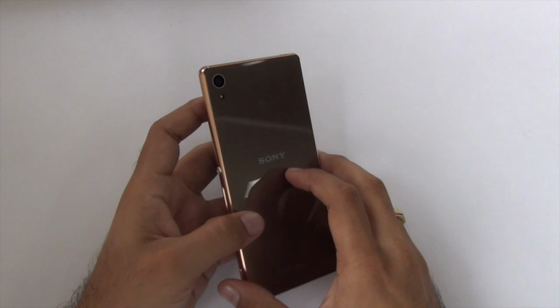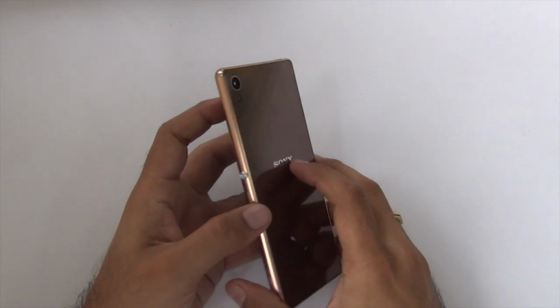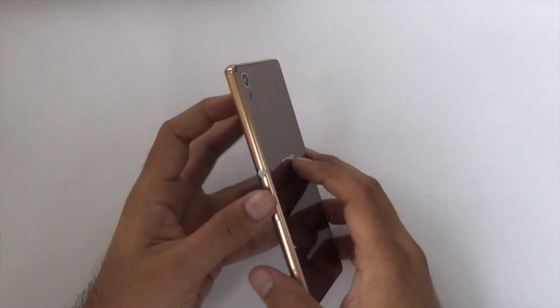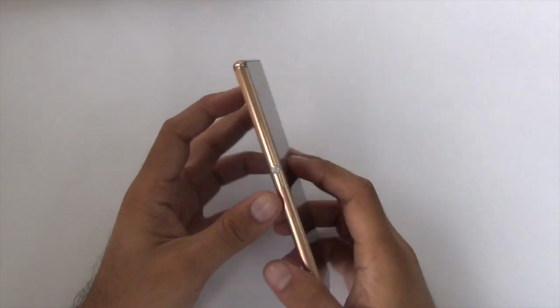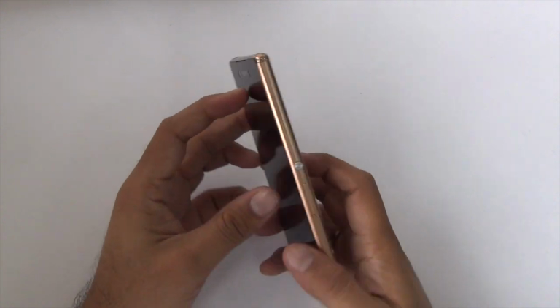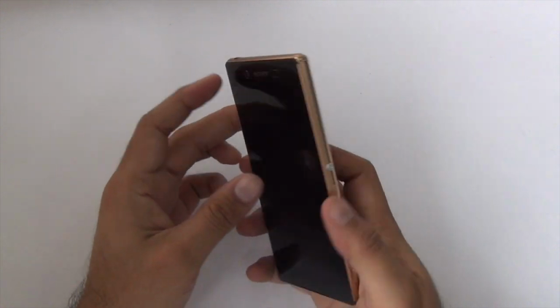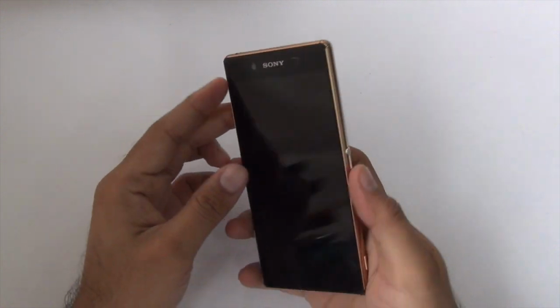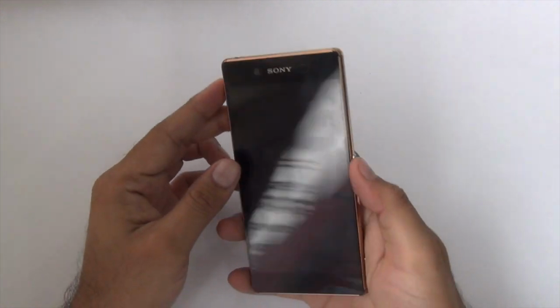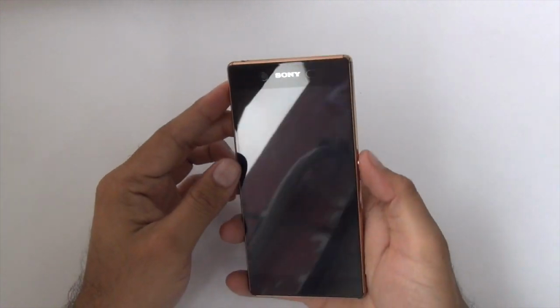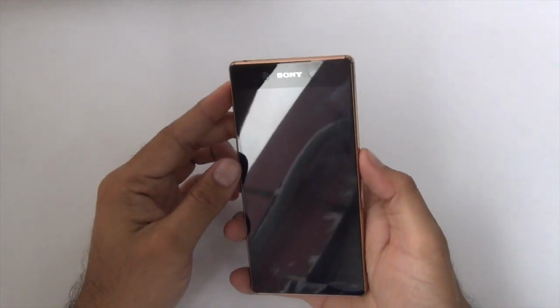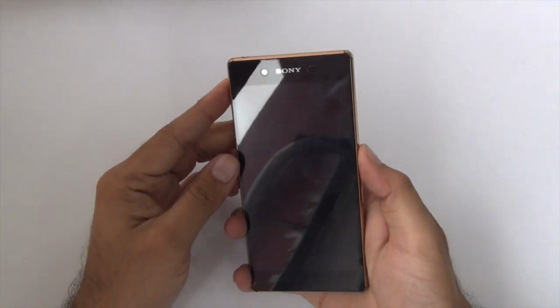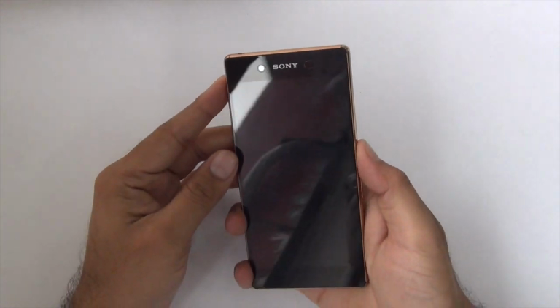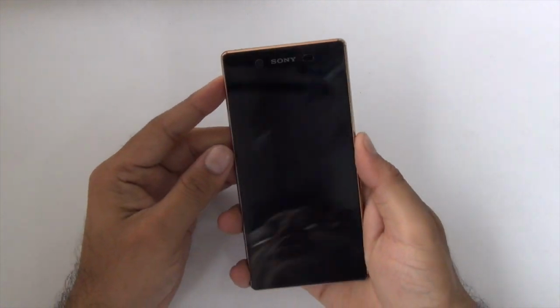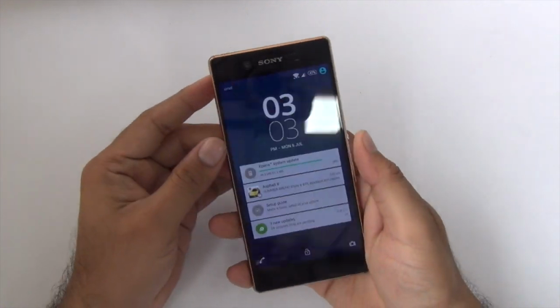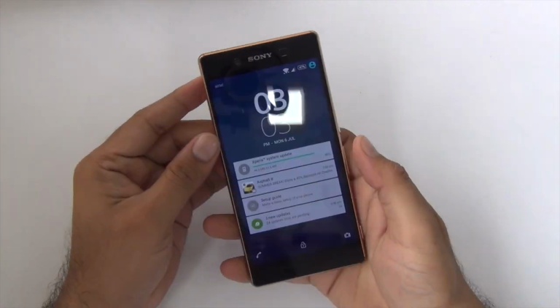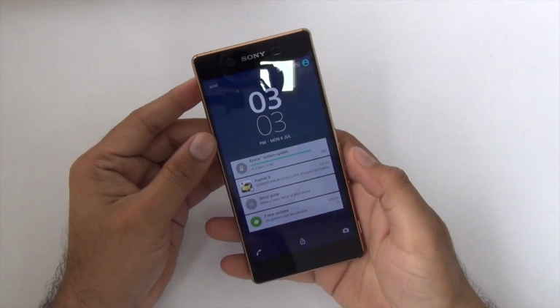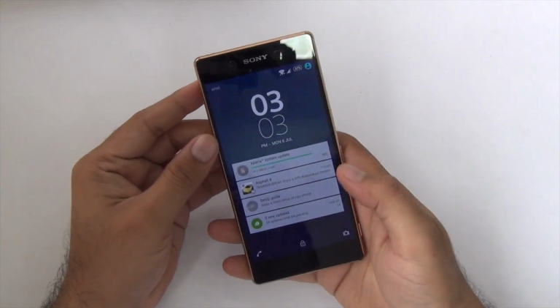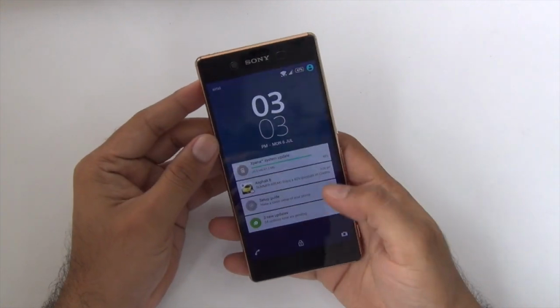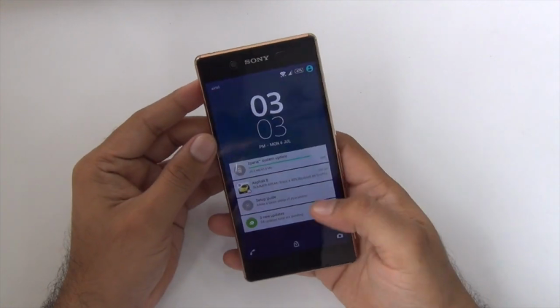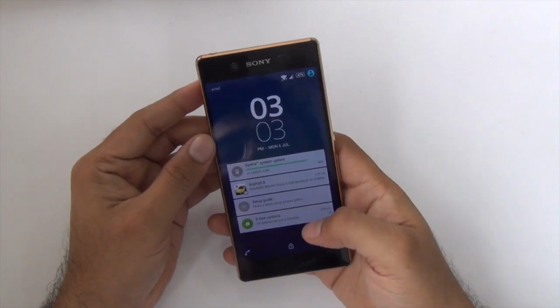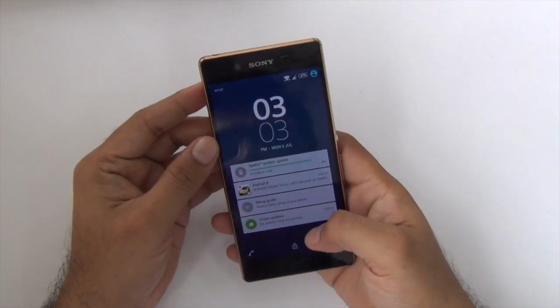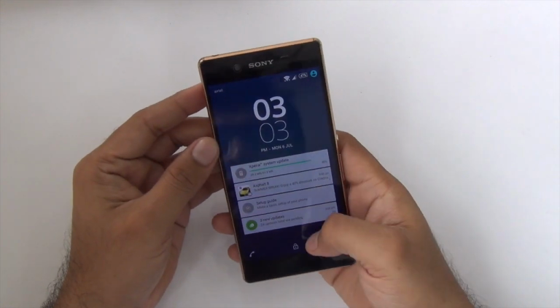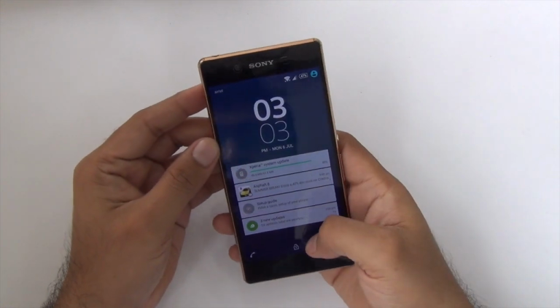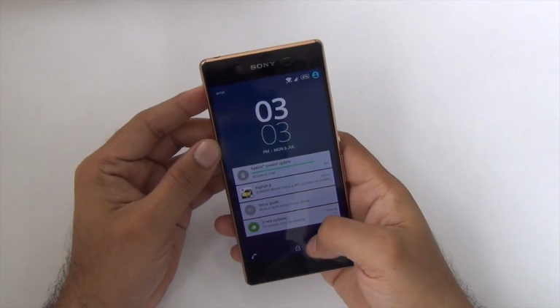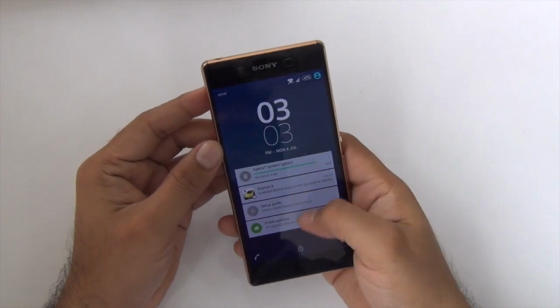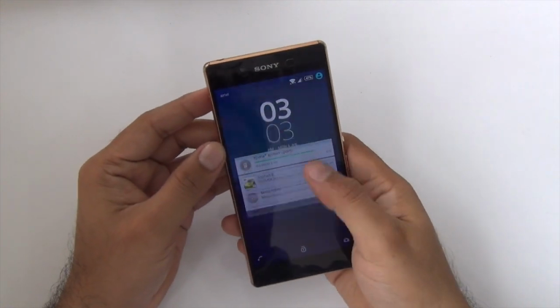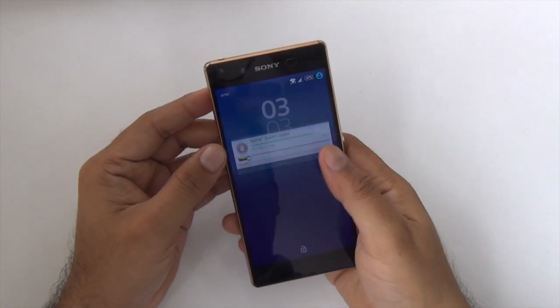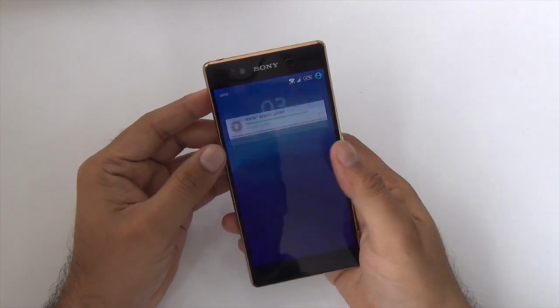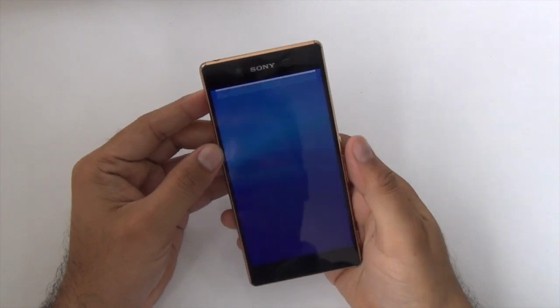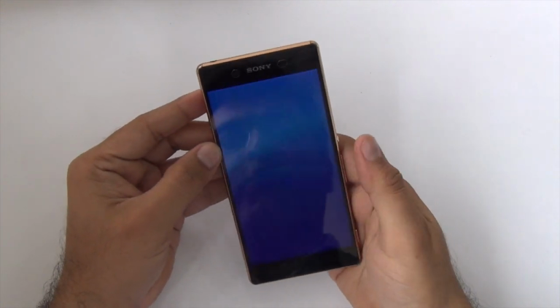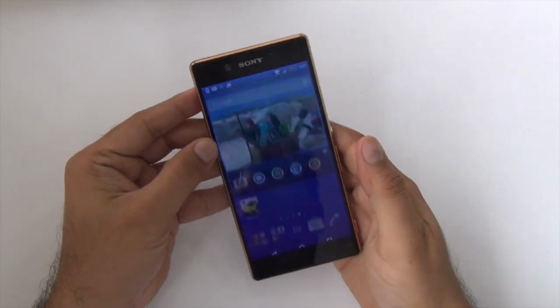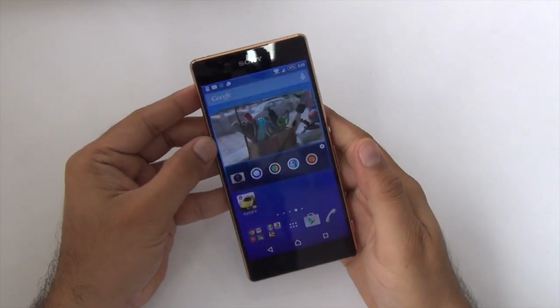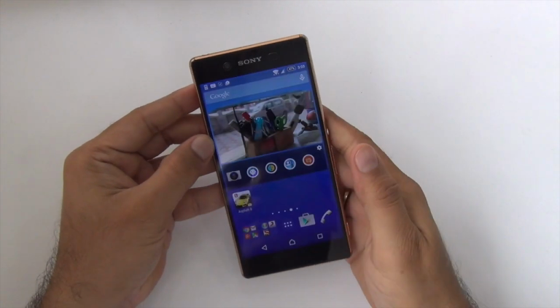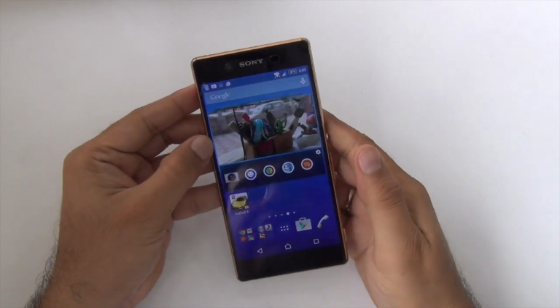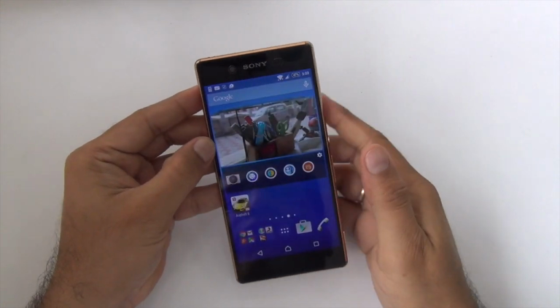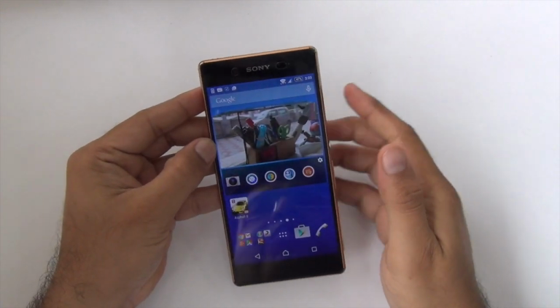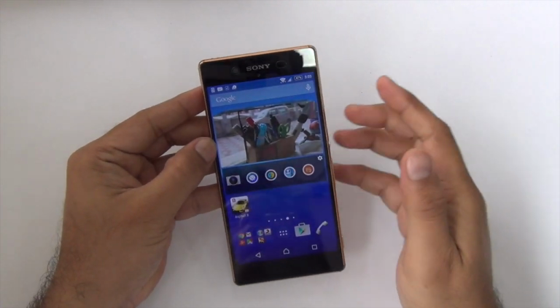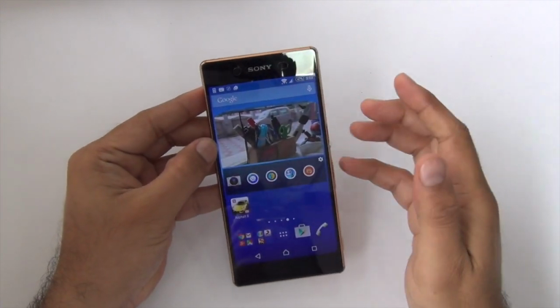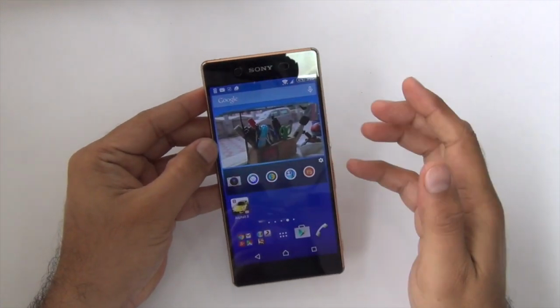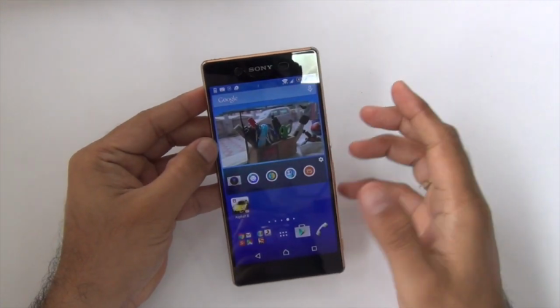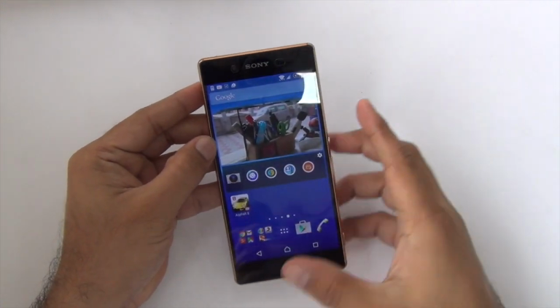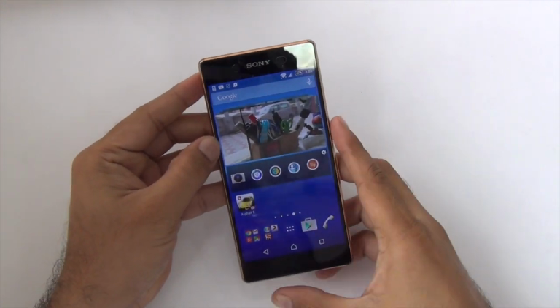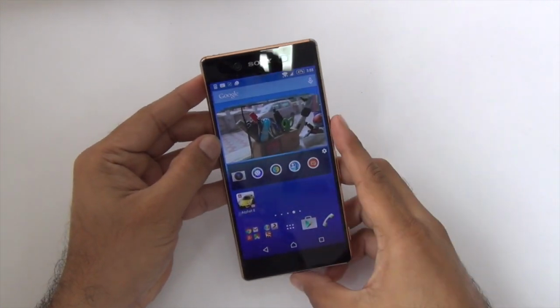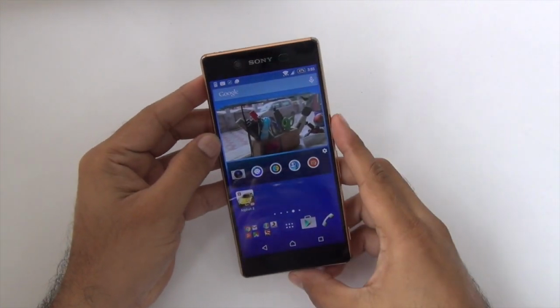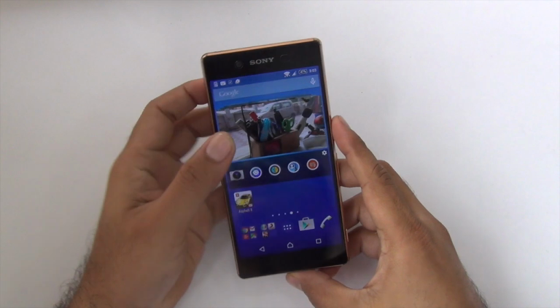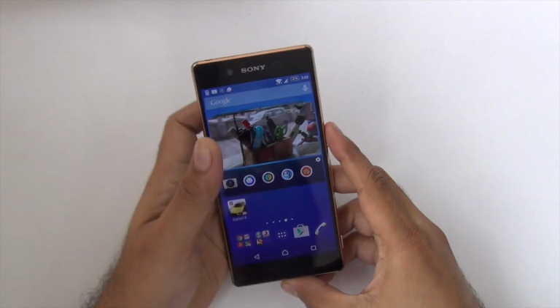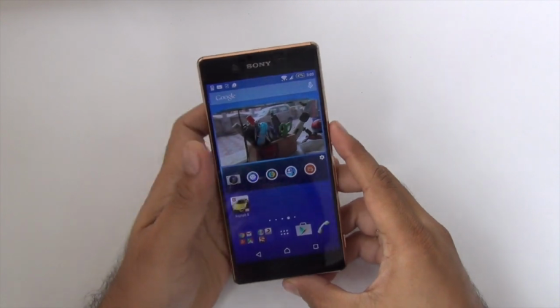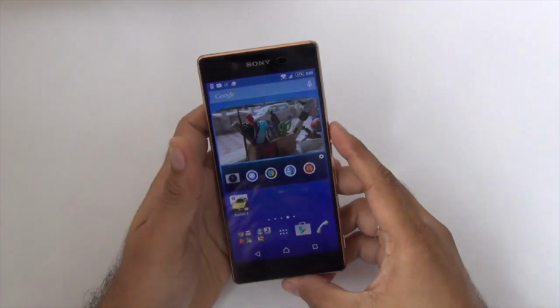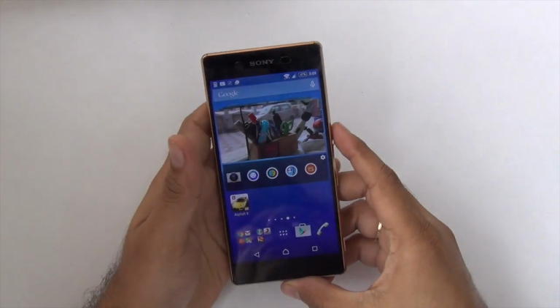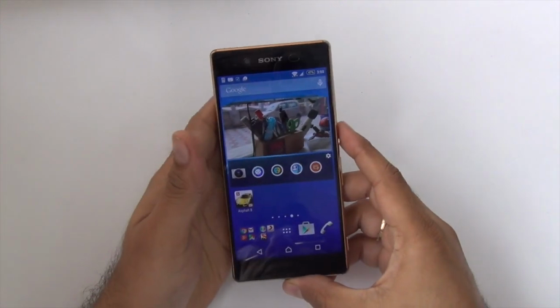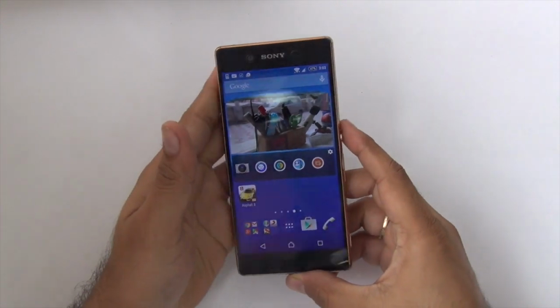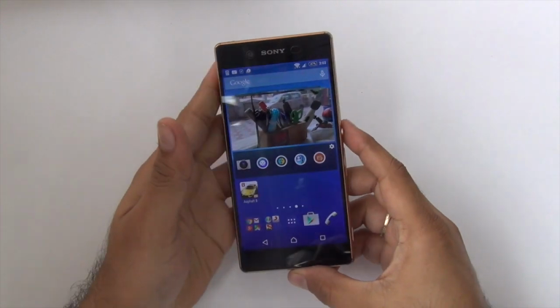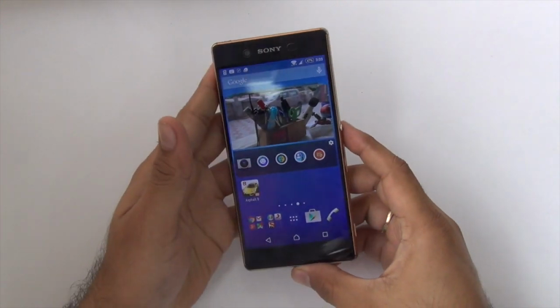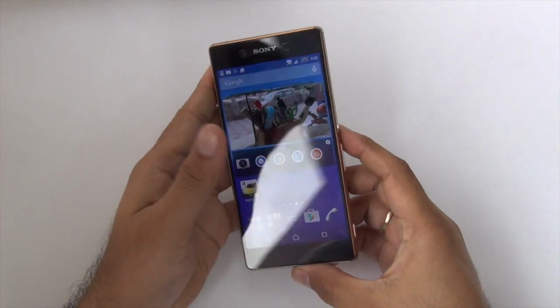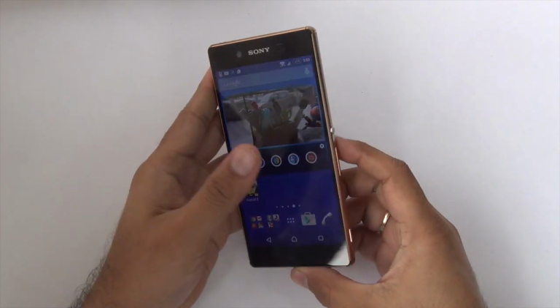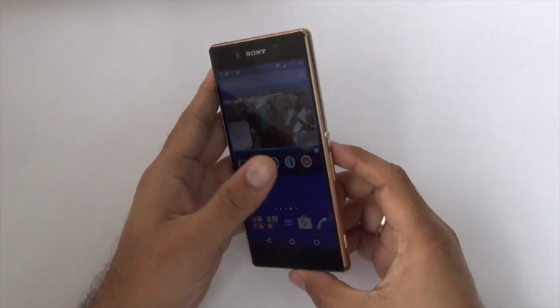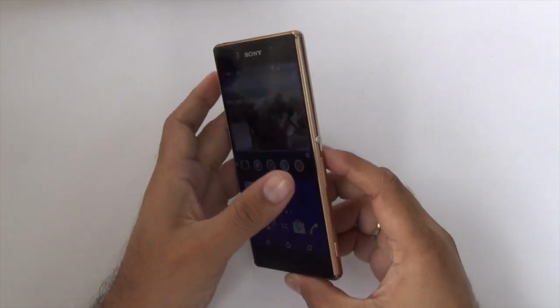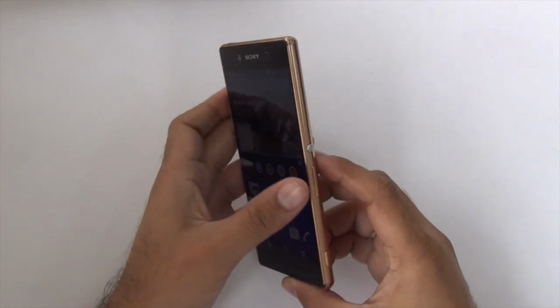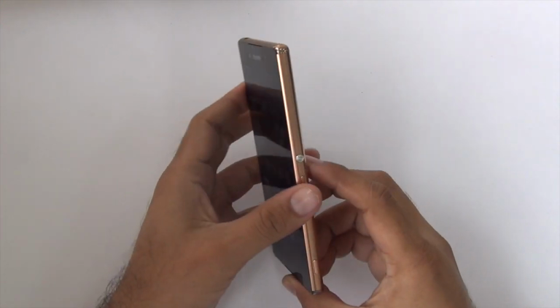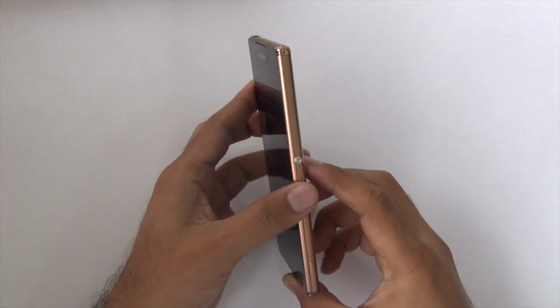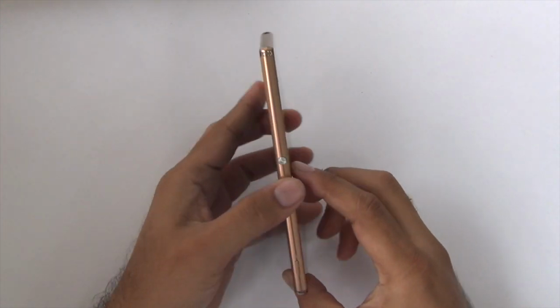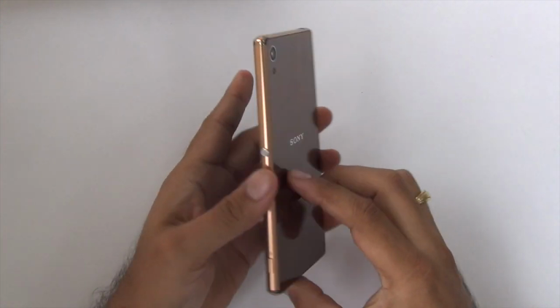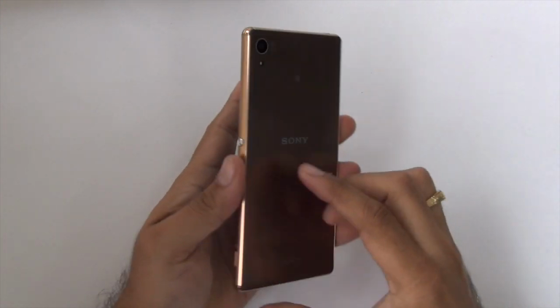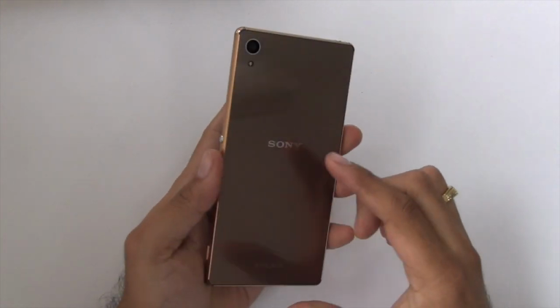Hey guys, what's up! I'm Rohit Kunal, your host on Click Digest, and in this video I'm going to quickly give you a gaming and benchmark review of the Sony Xperia Z3 Plus.